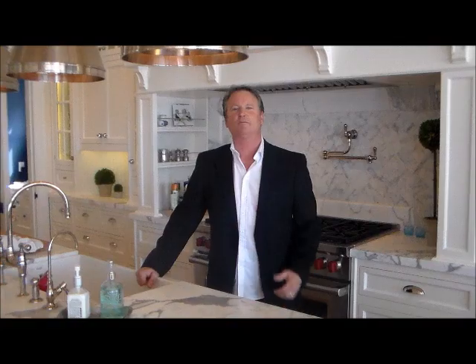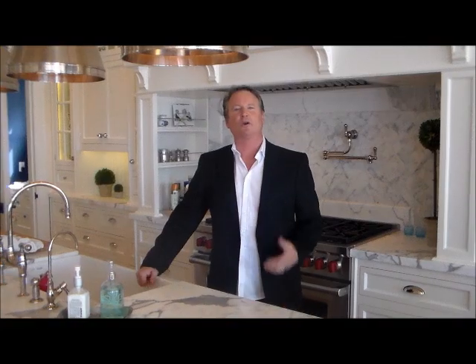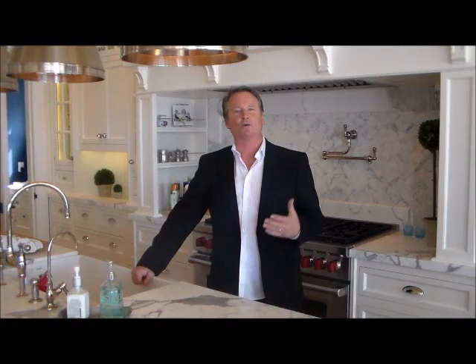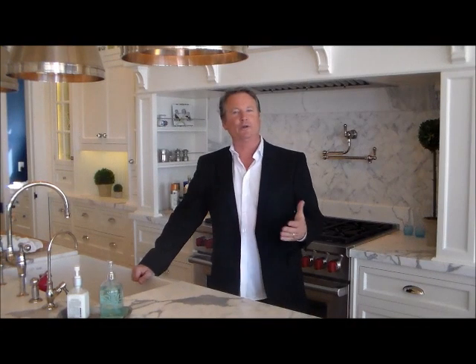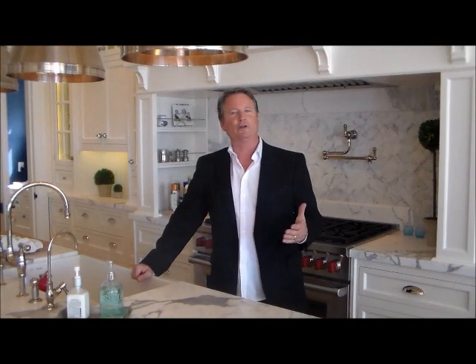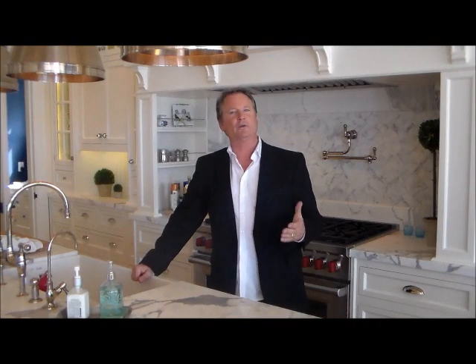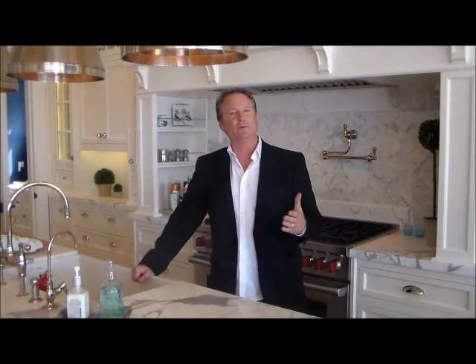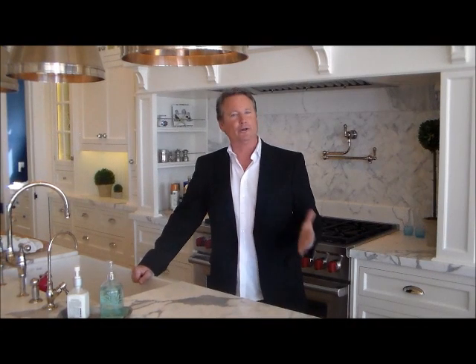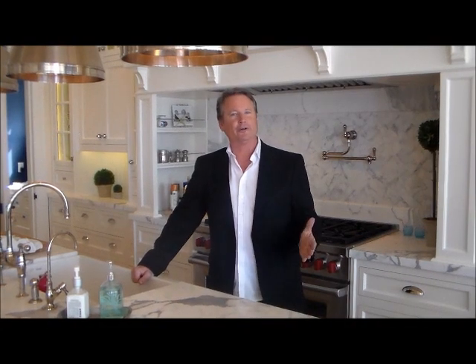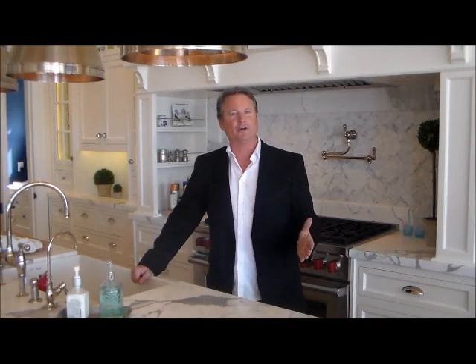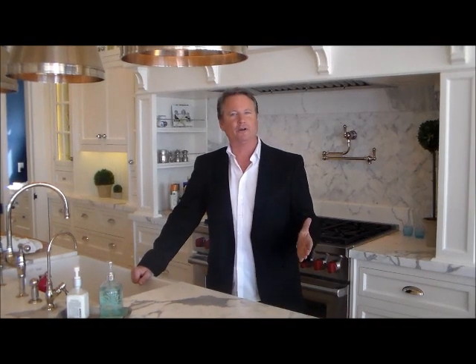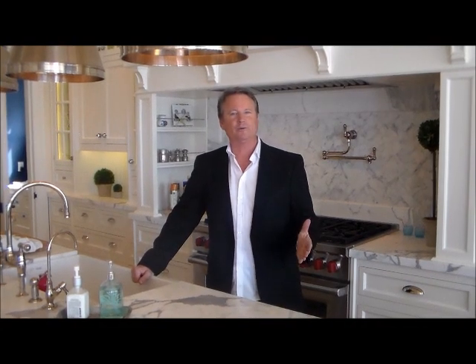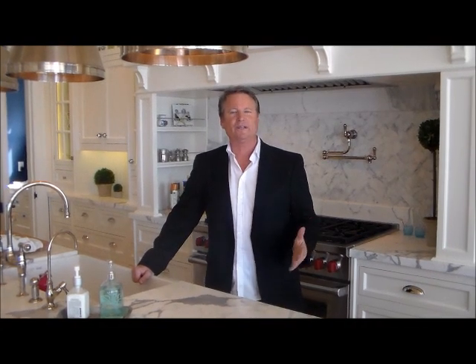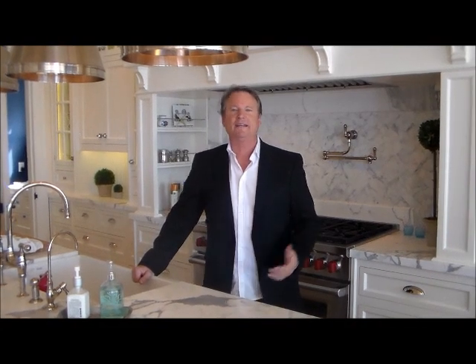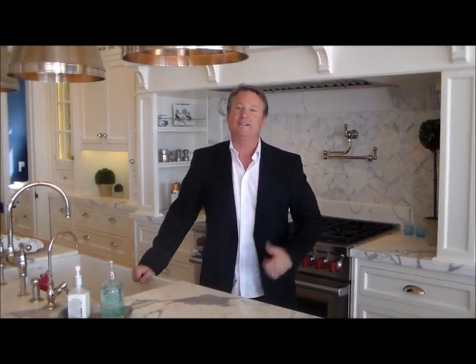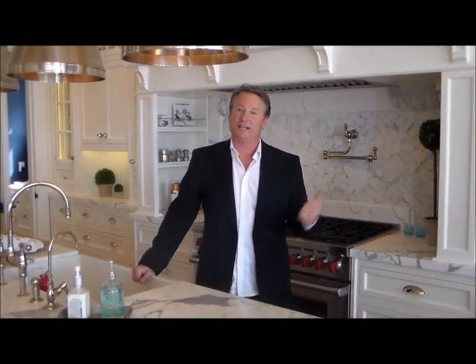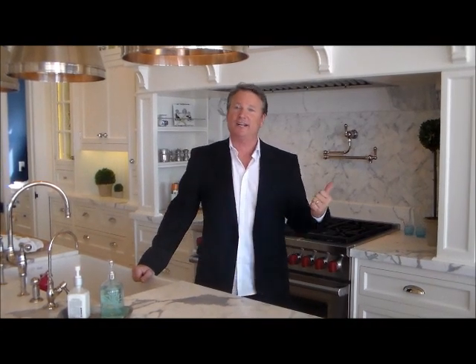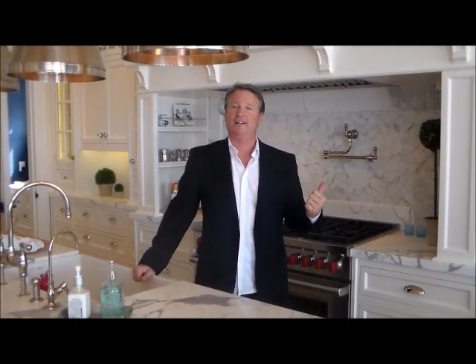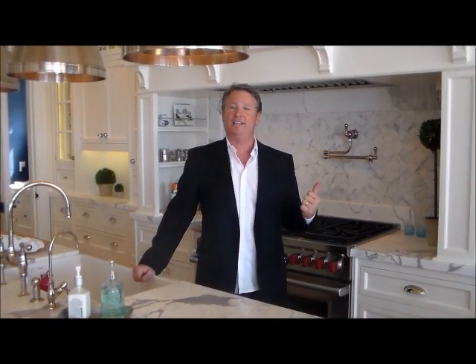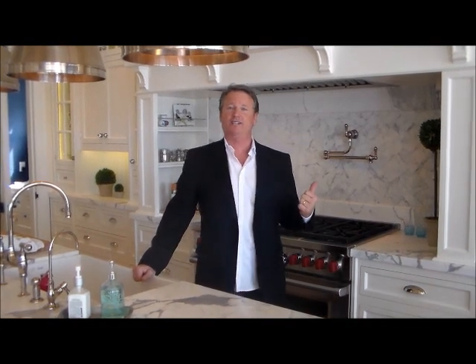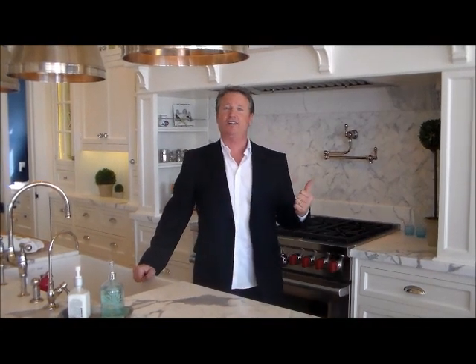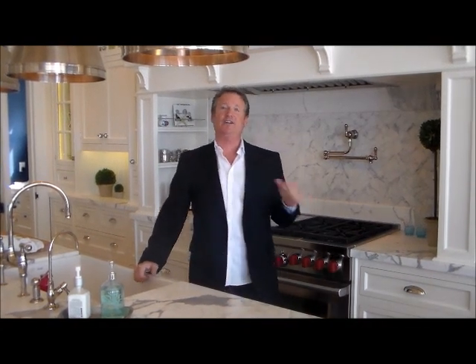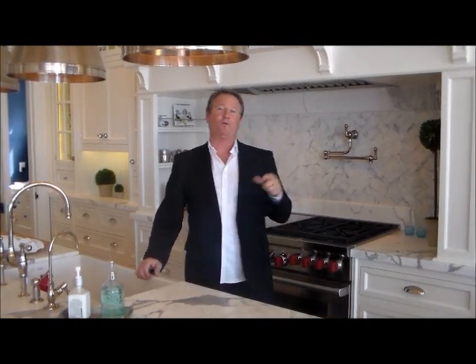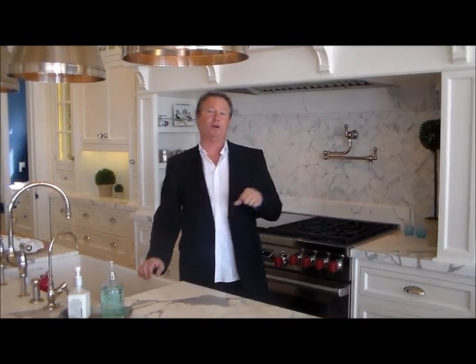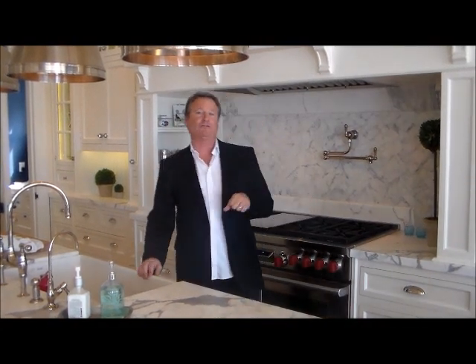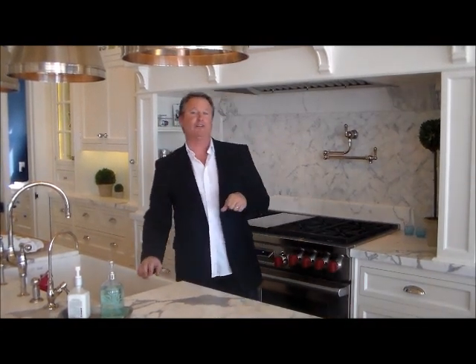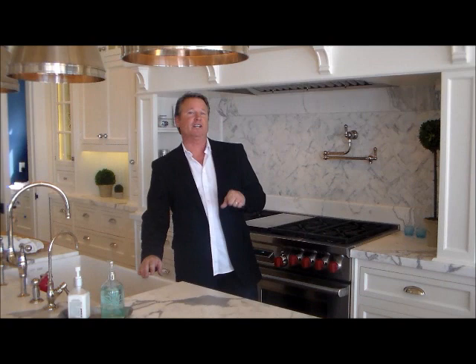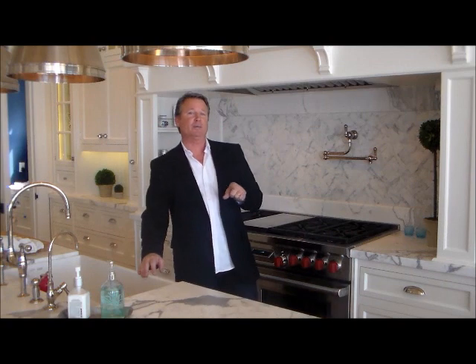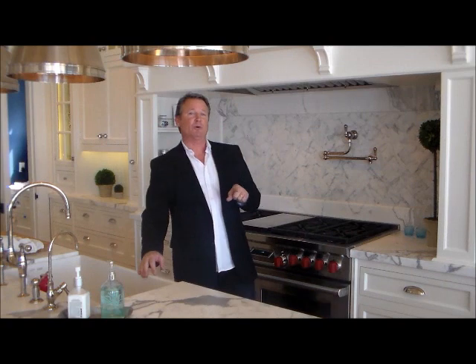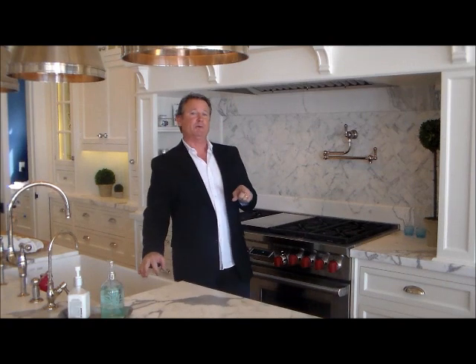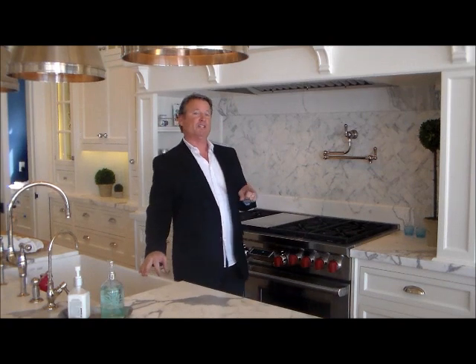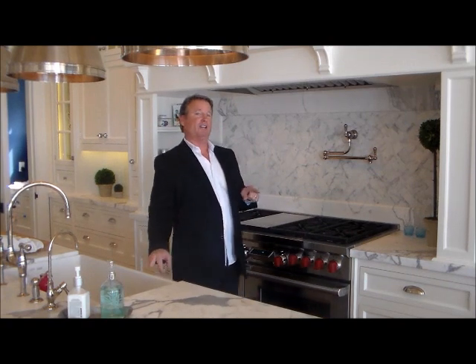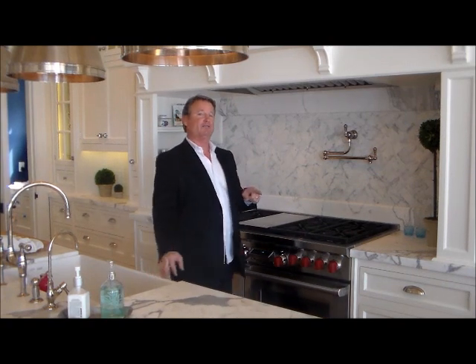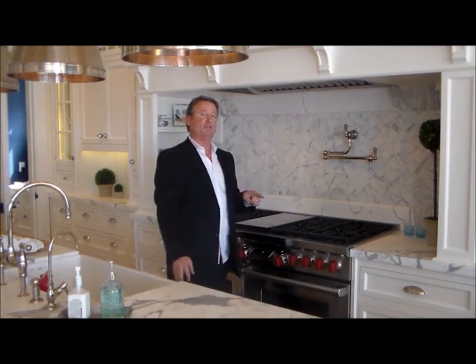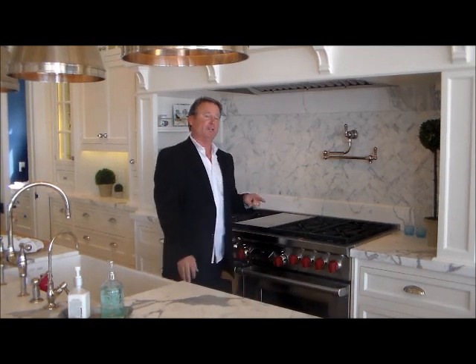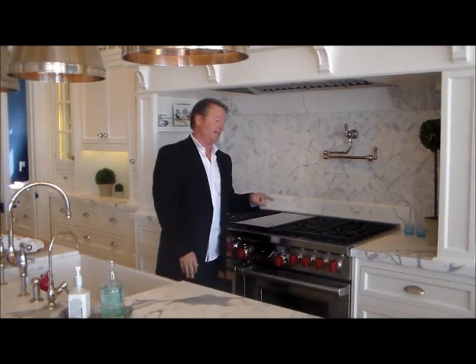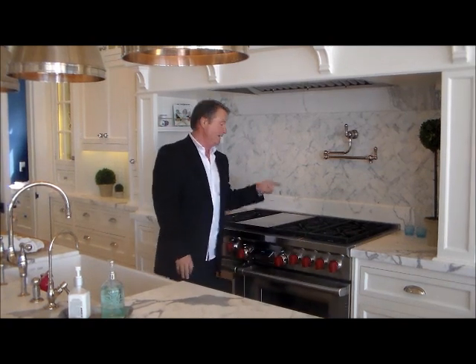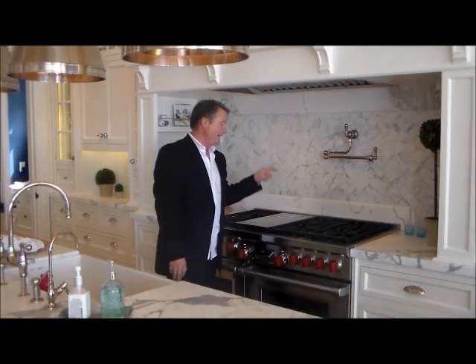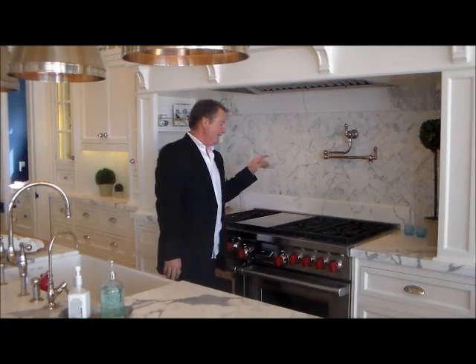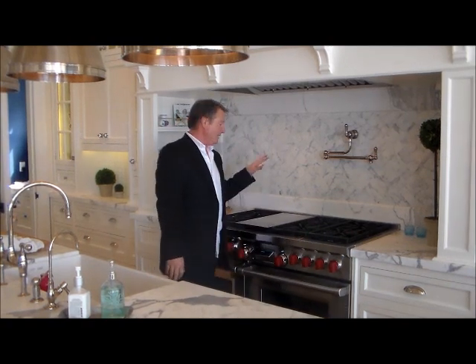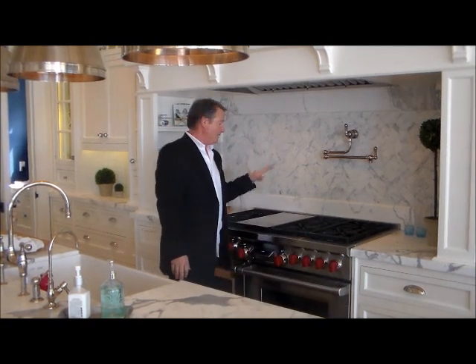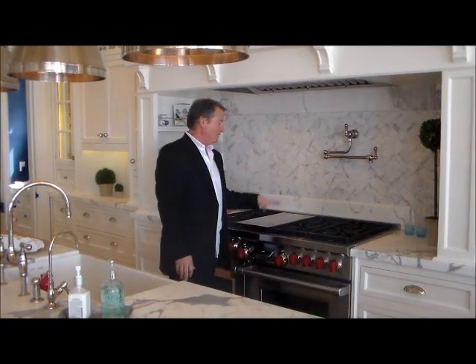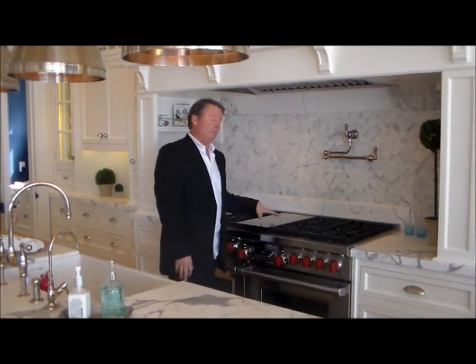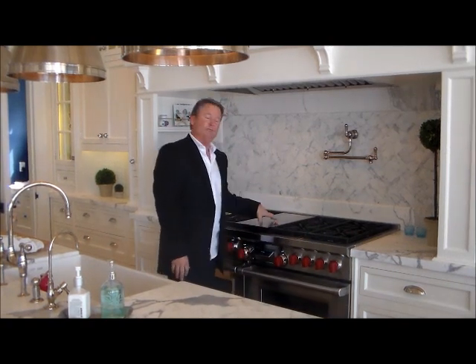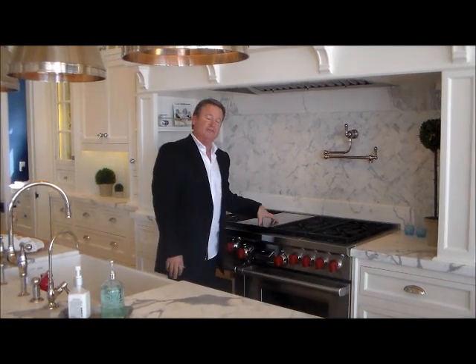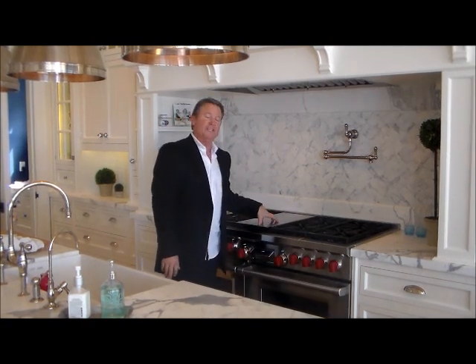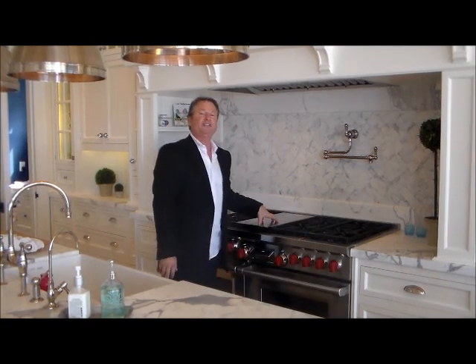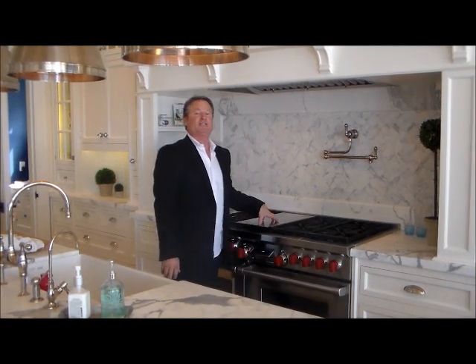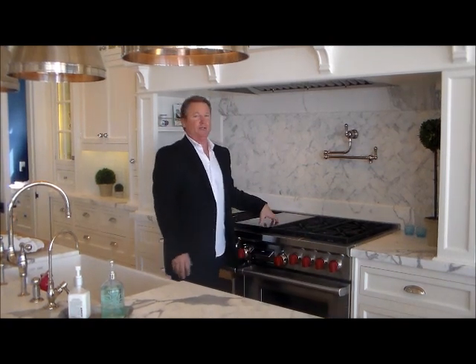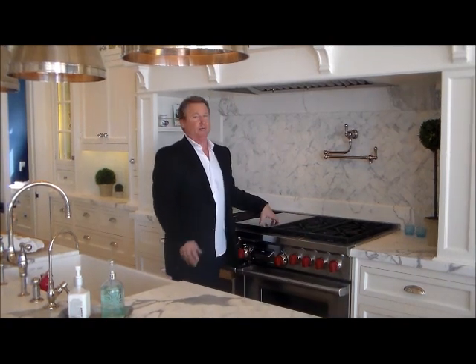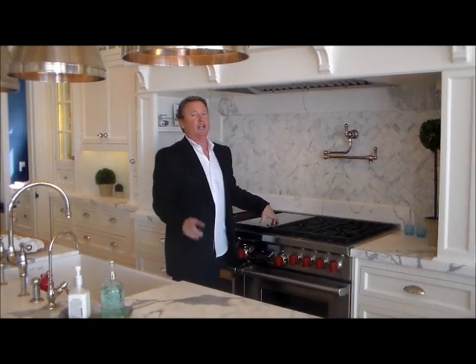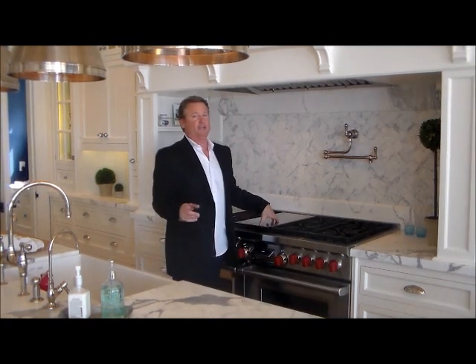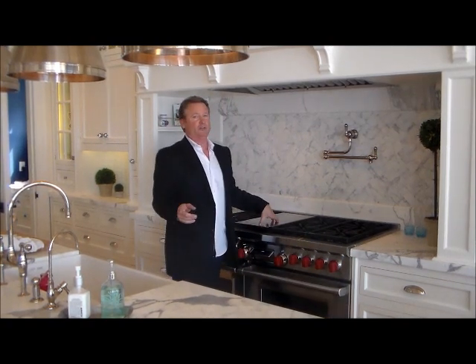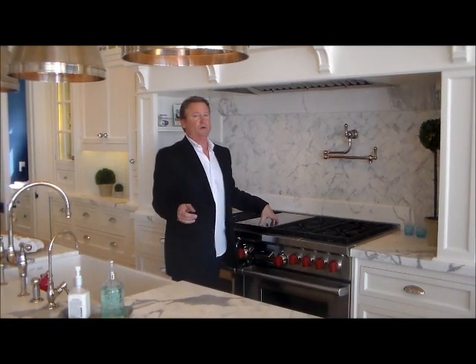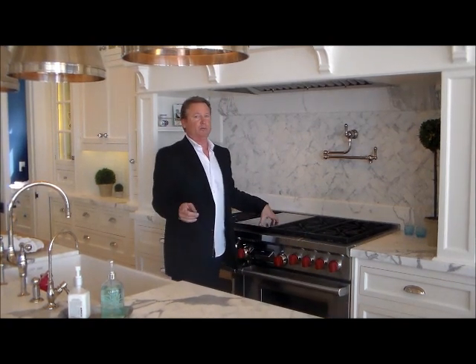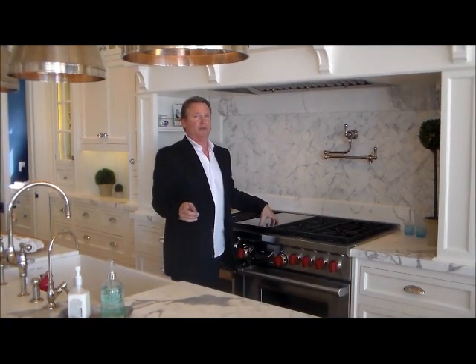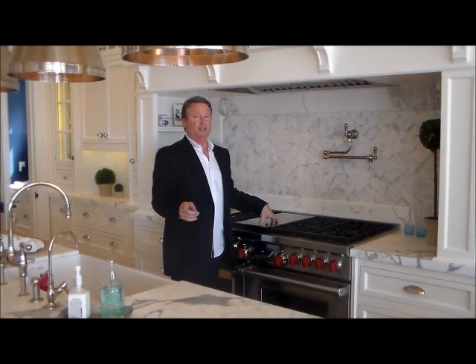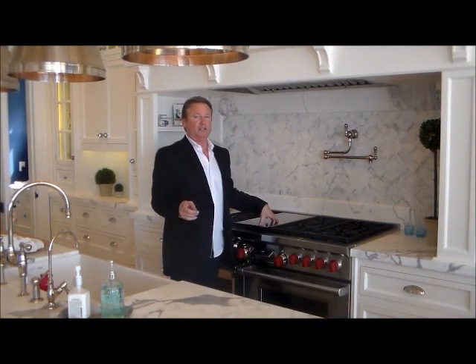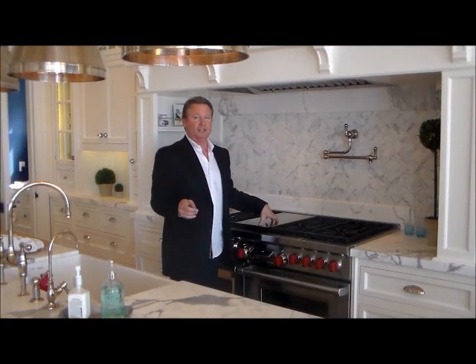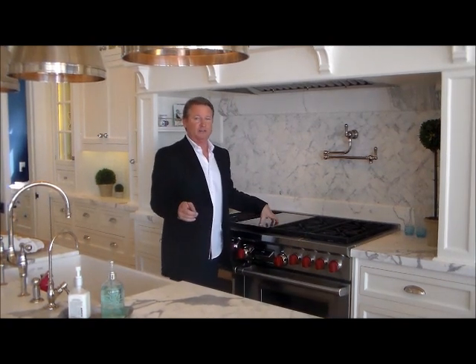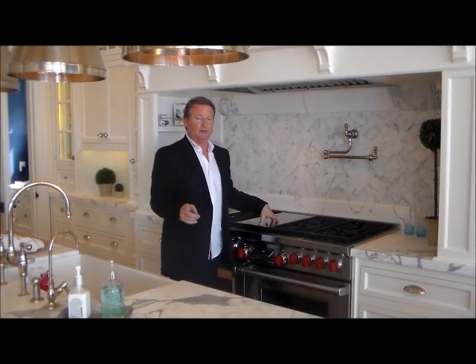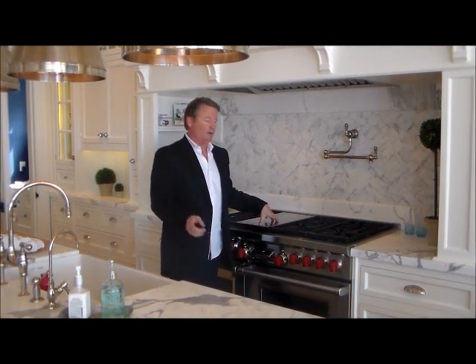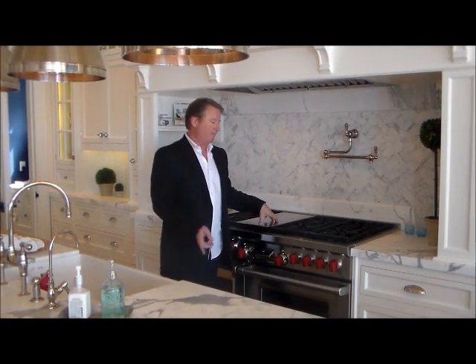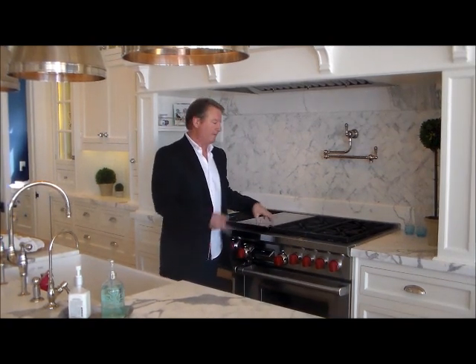Mark Ruder with Ruder Homes, checking out a kitchen on the waterfront in Newport Beach, California. These are the appliances you want to put in your custom home.